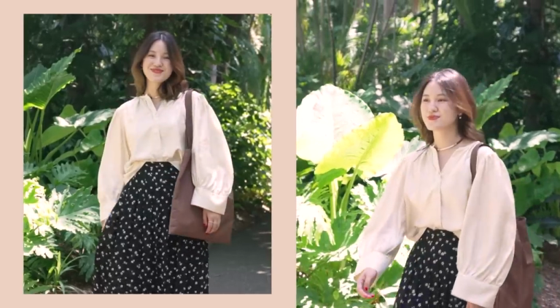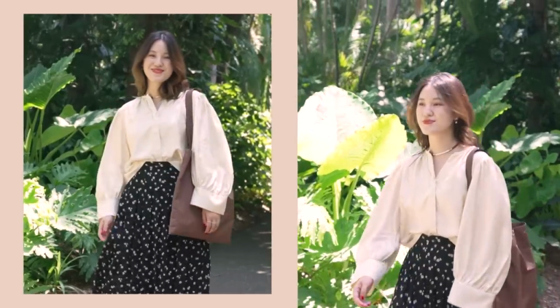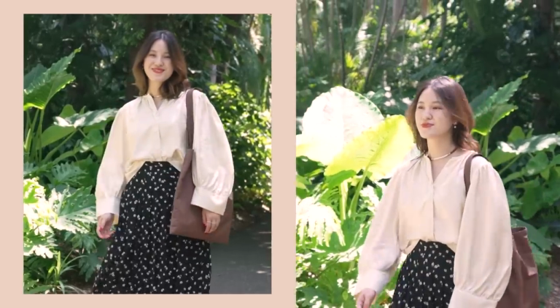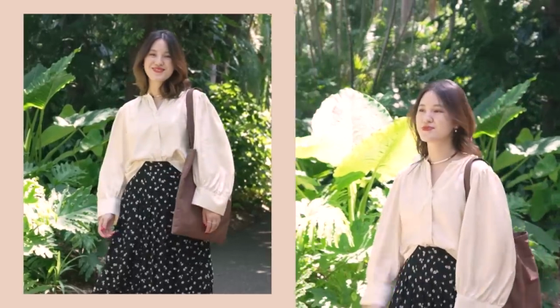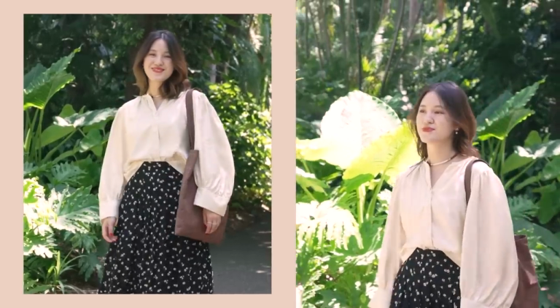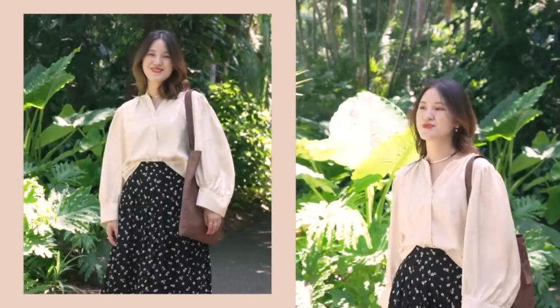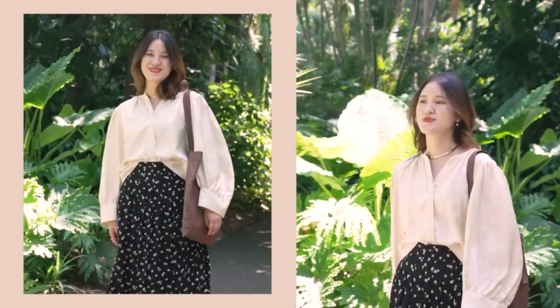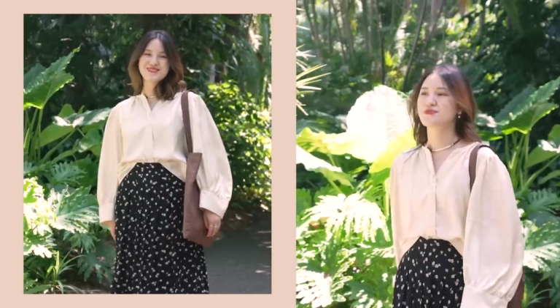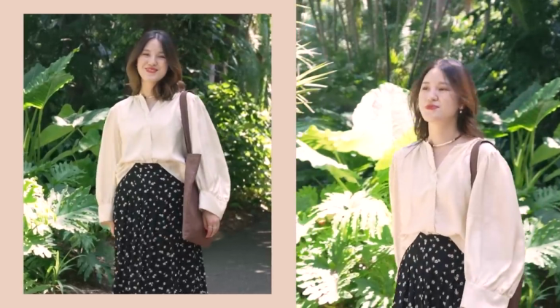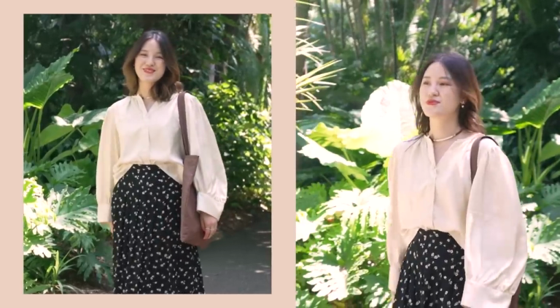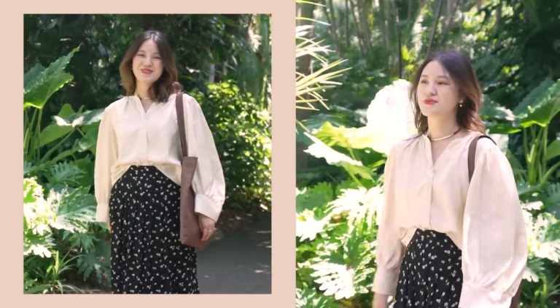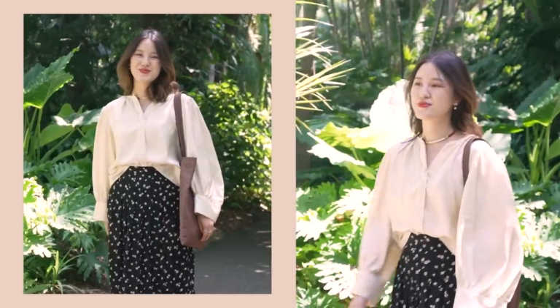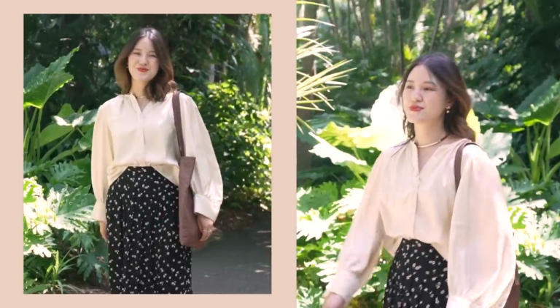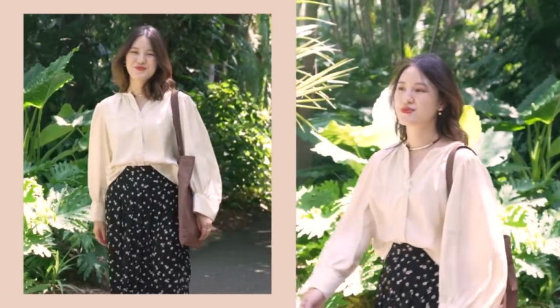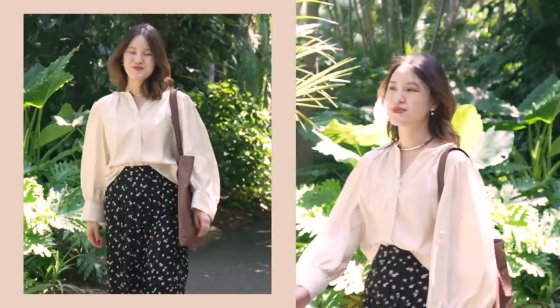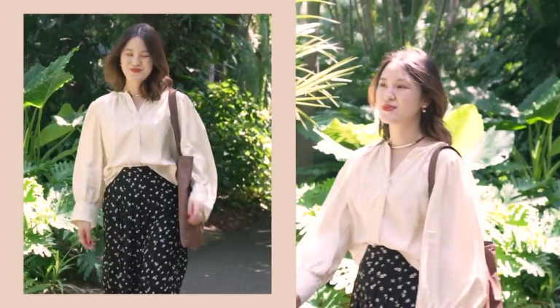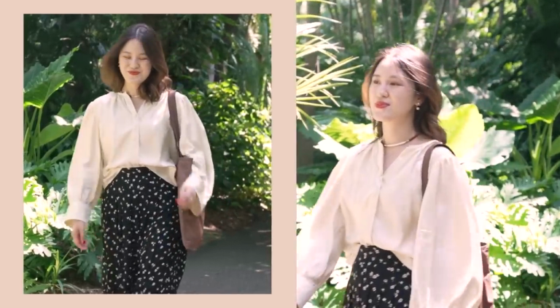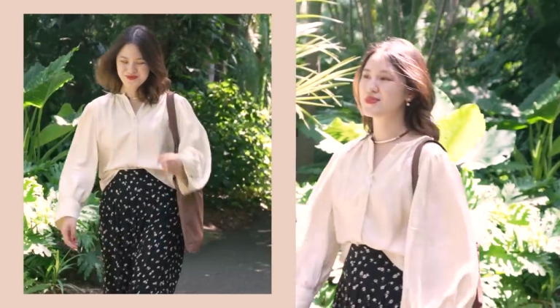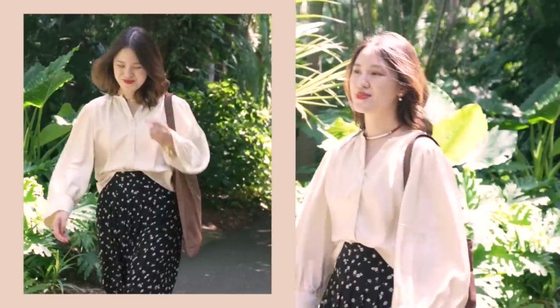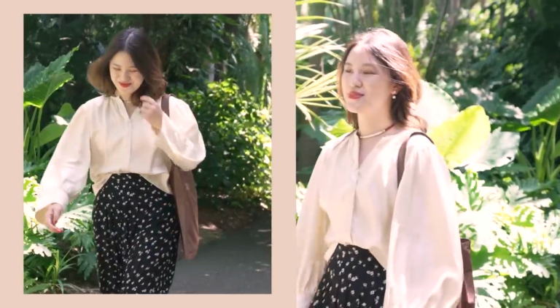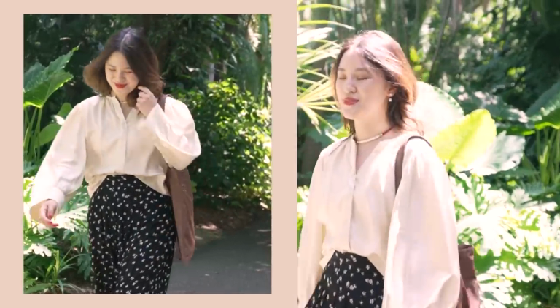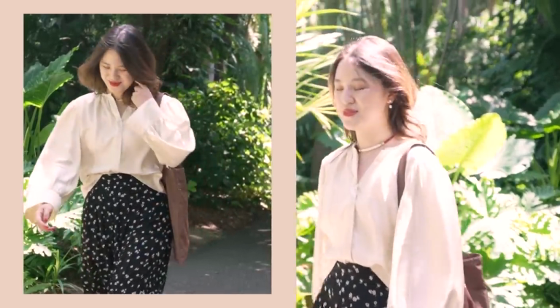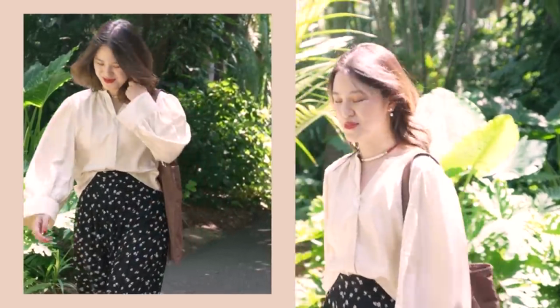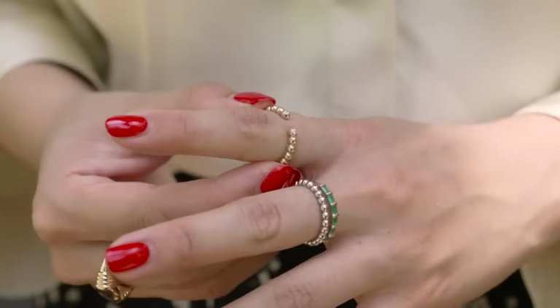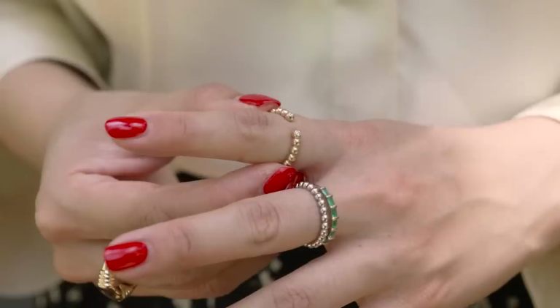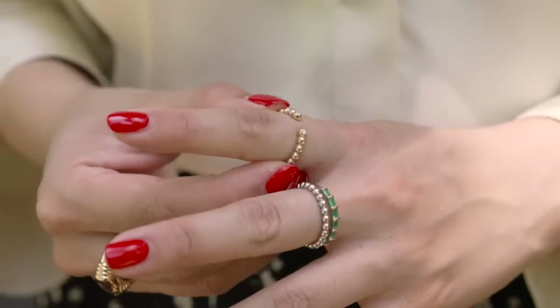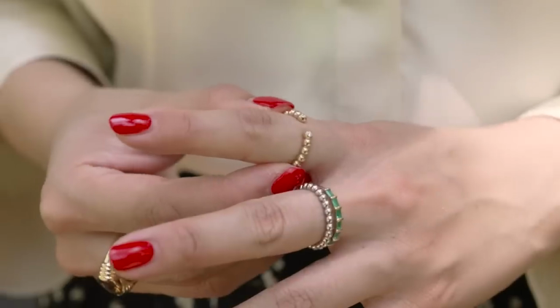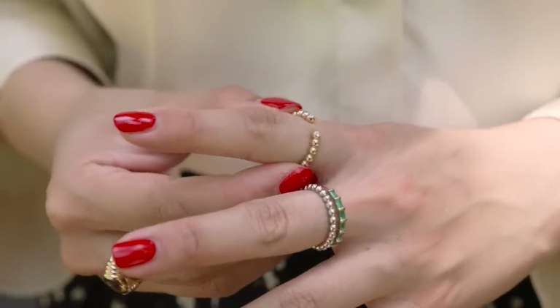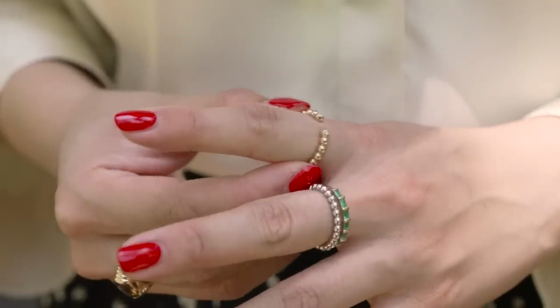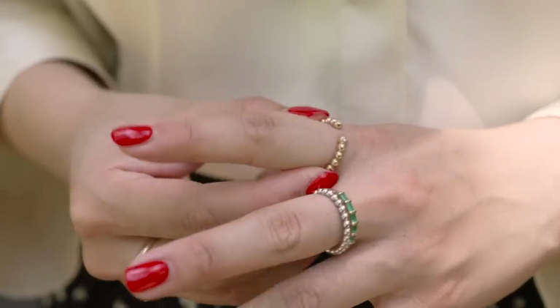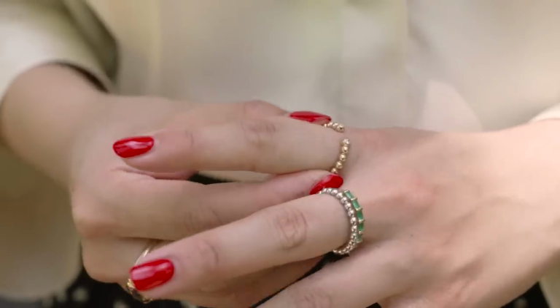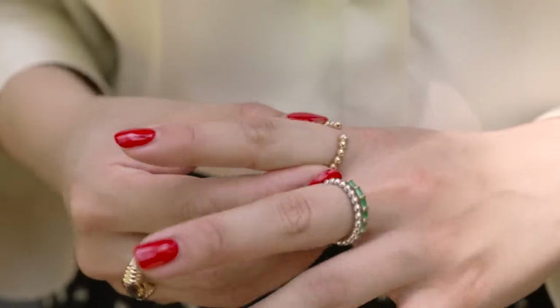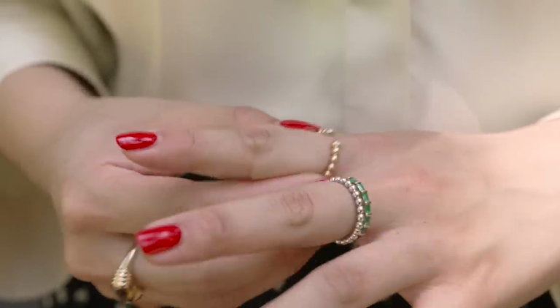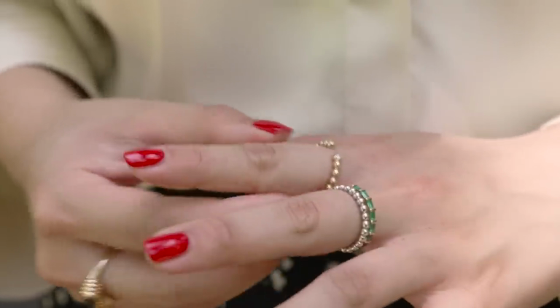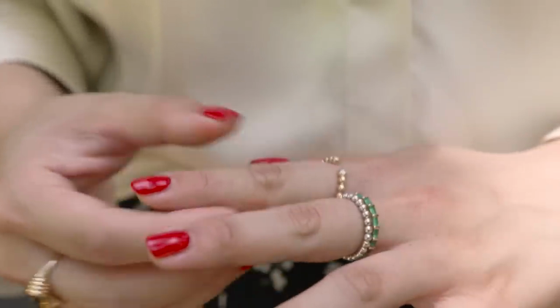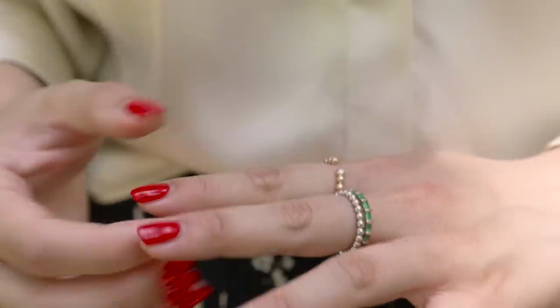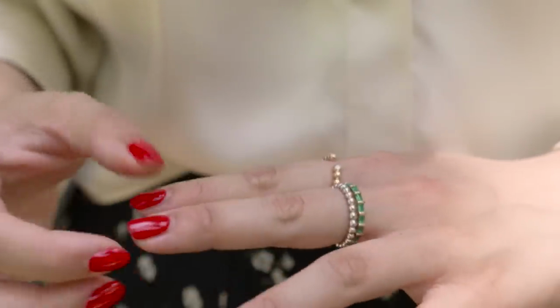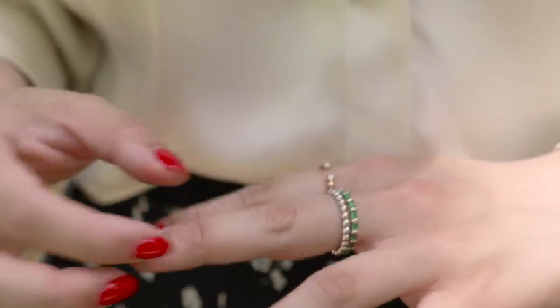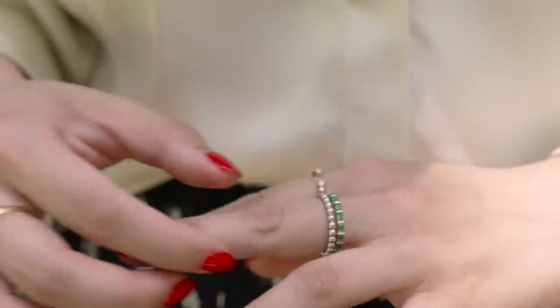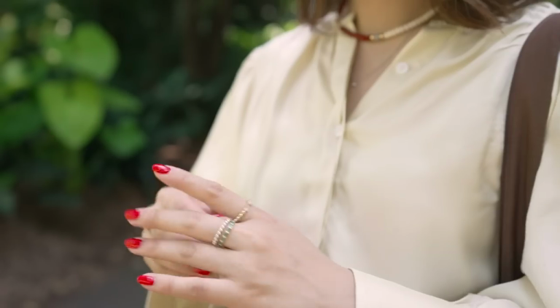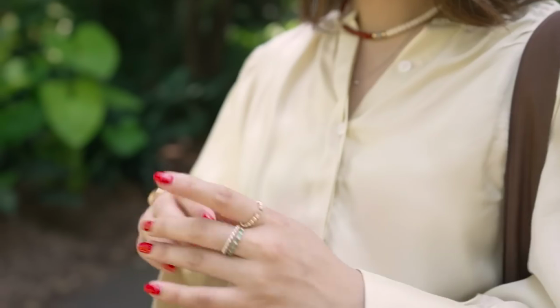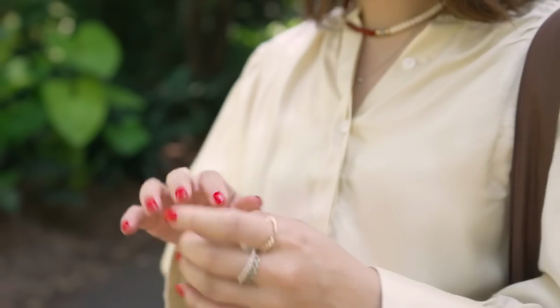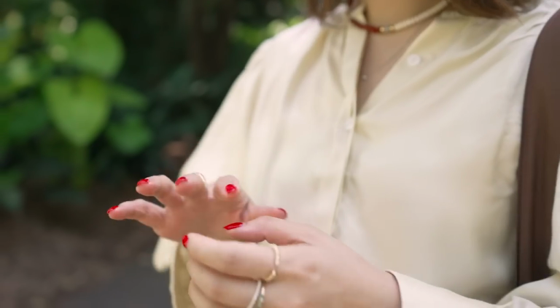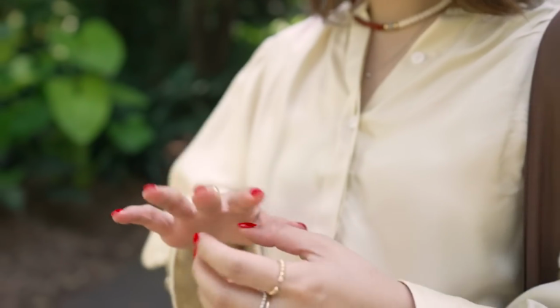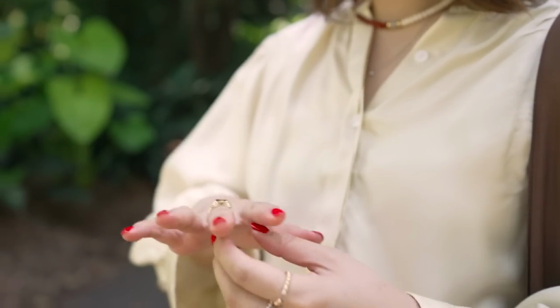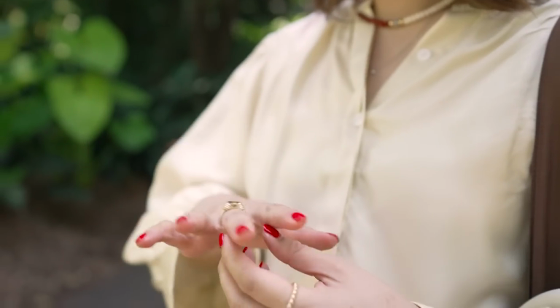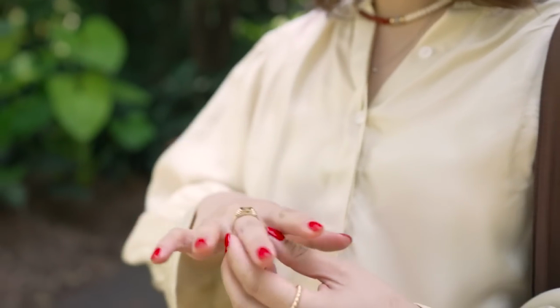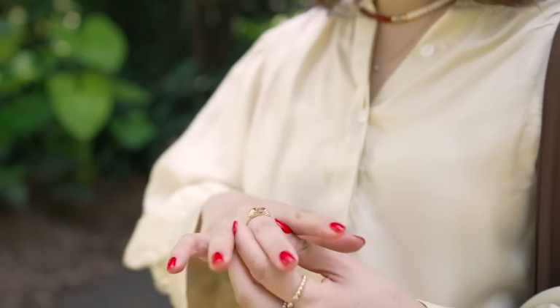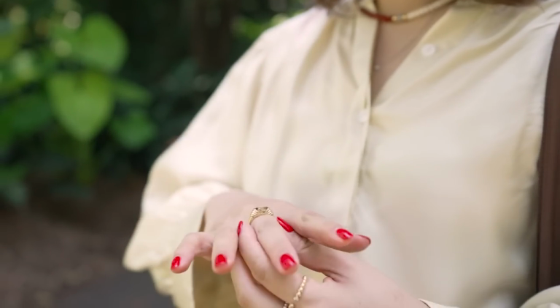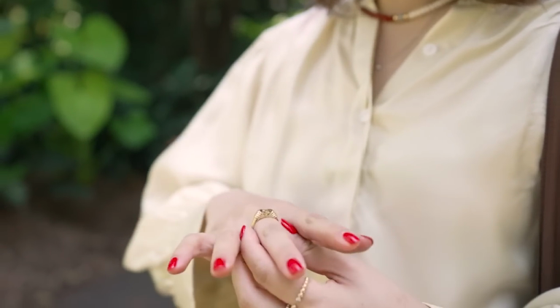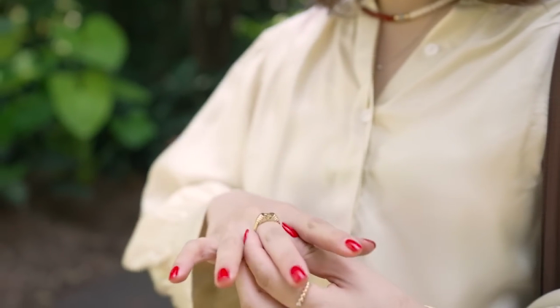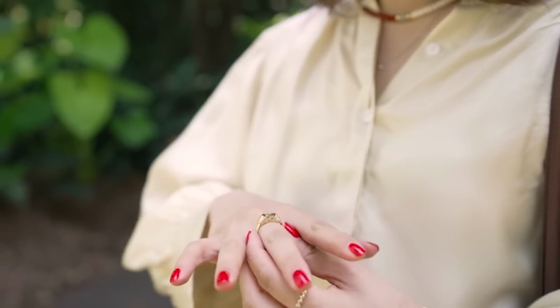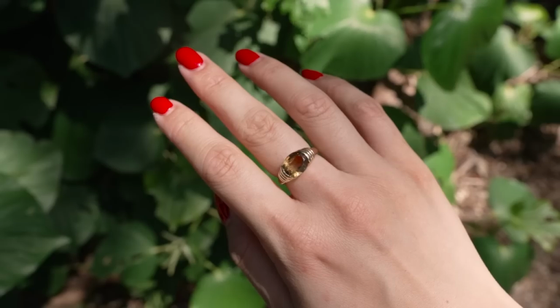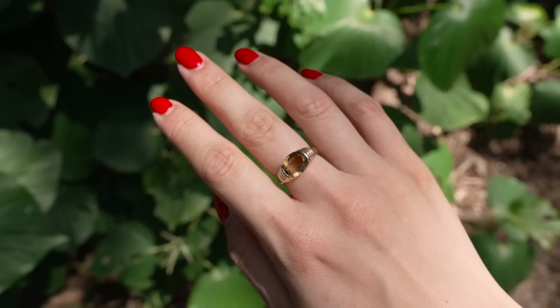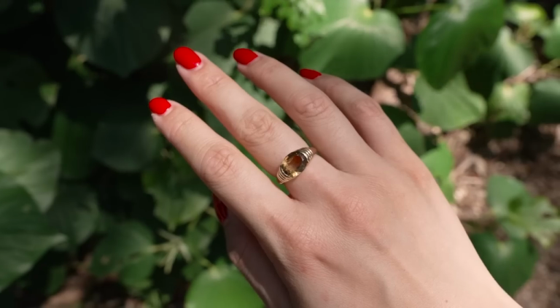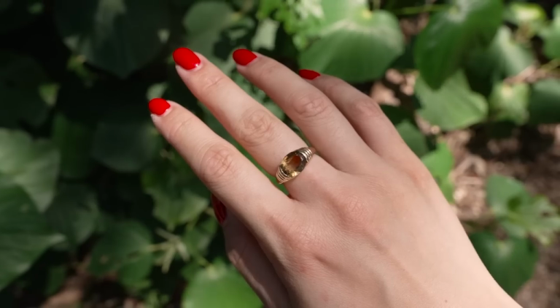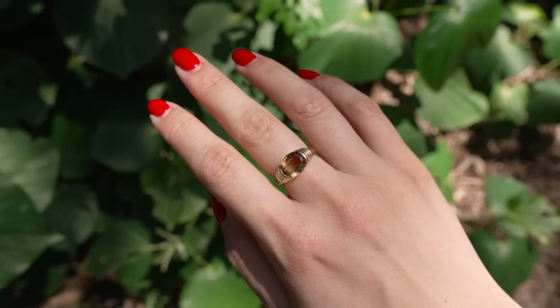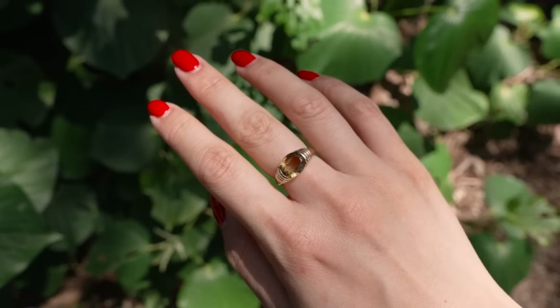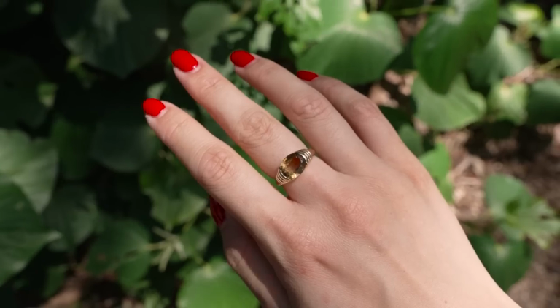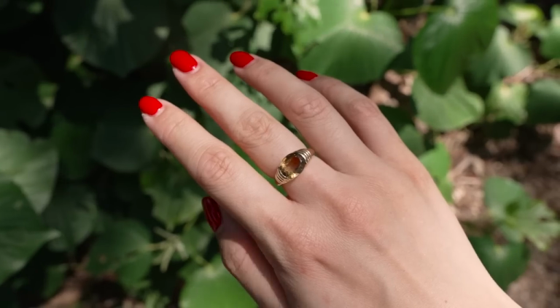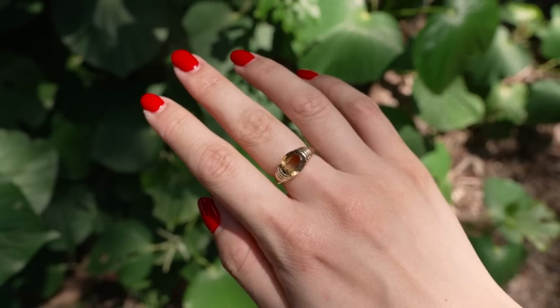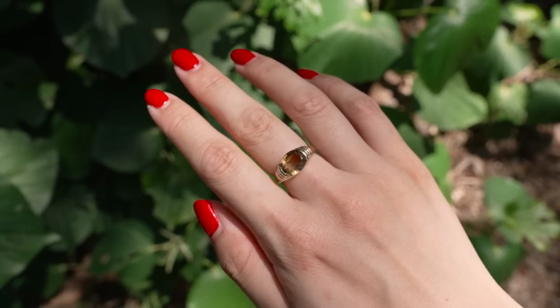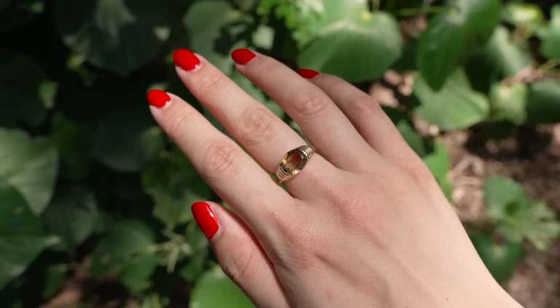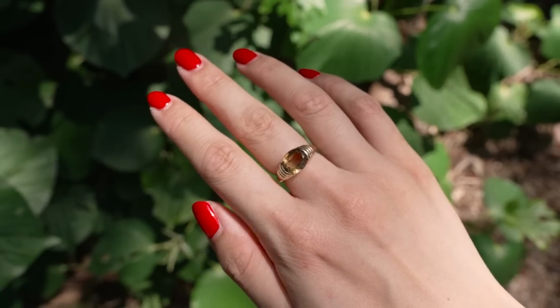This is the outfit I'm wearing today and all of the jewelry pieces I have on are from Mejuri, who I'm working with in today's video.